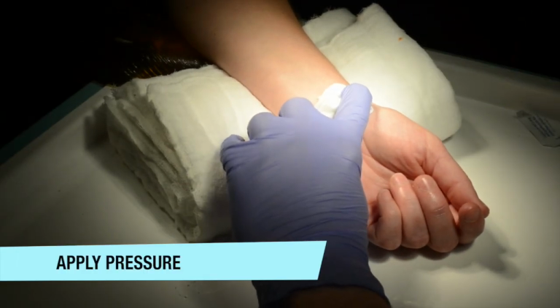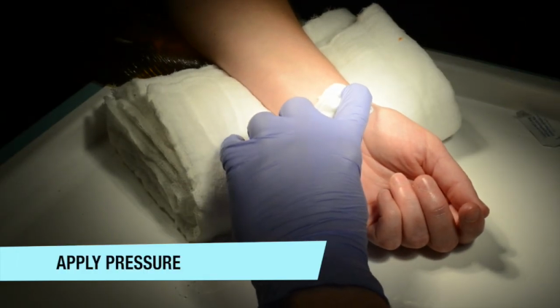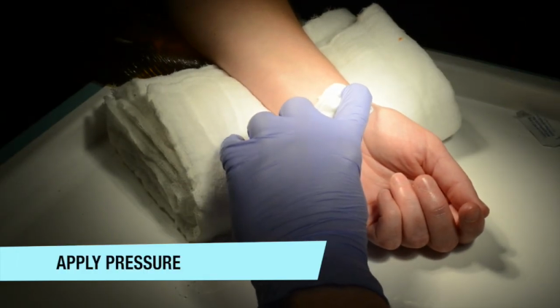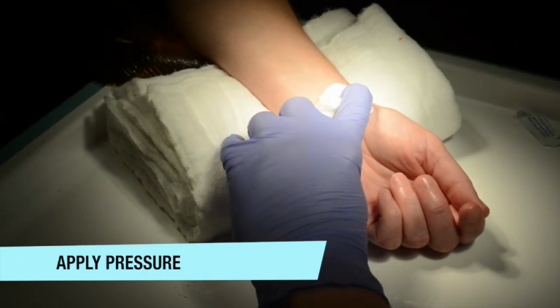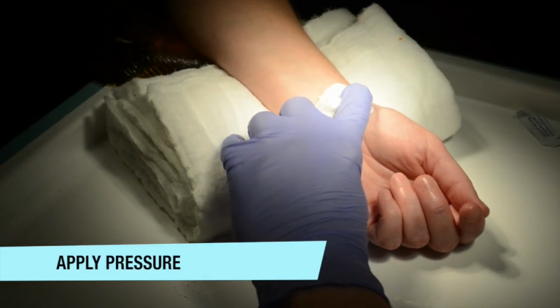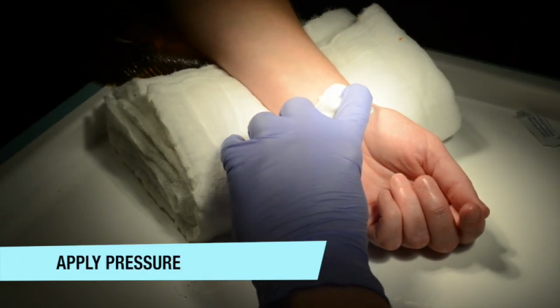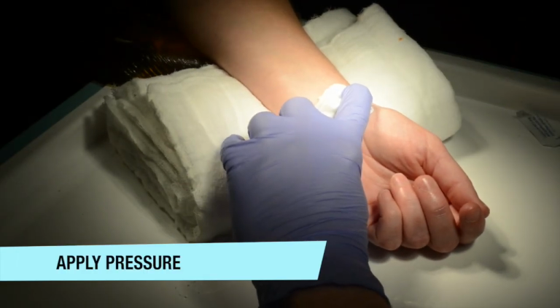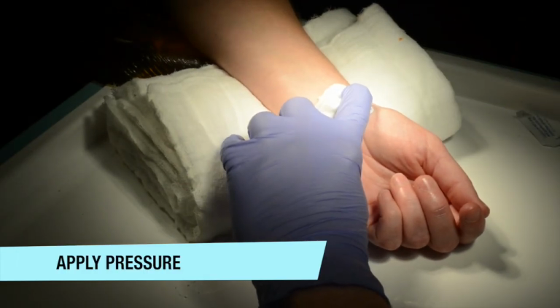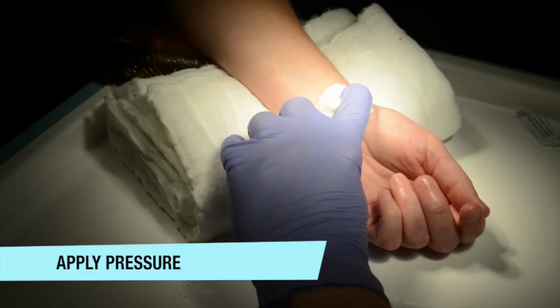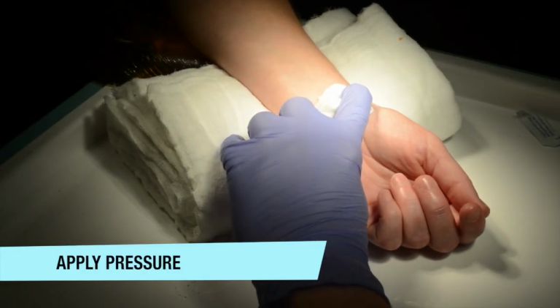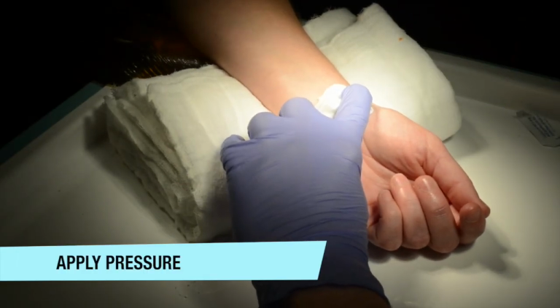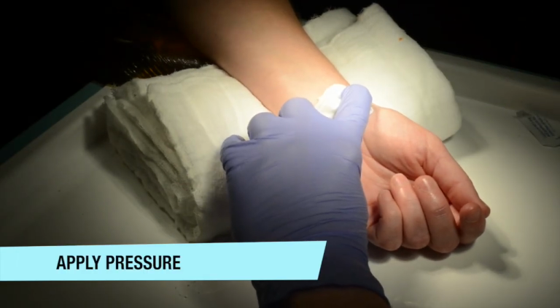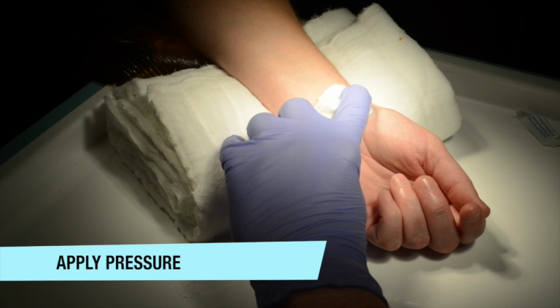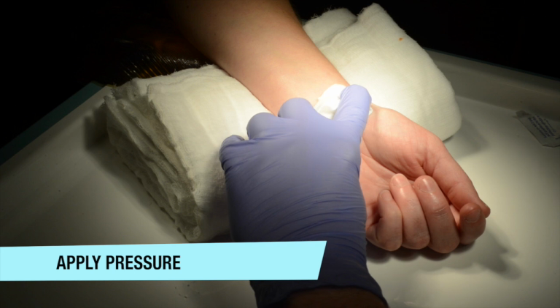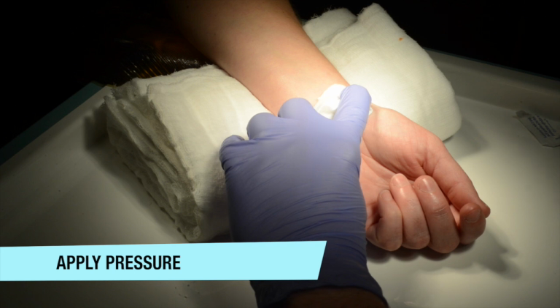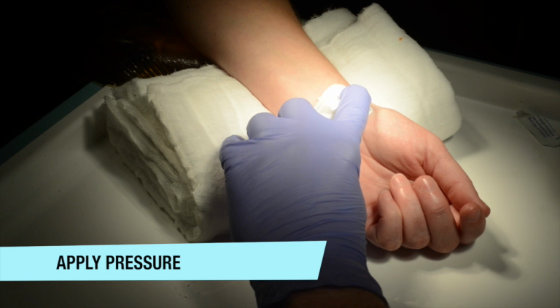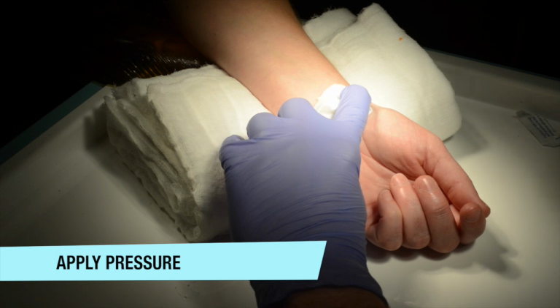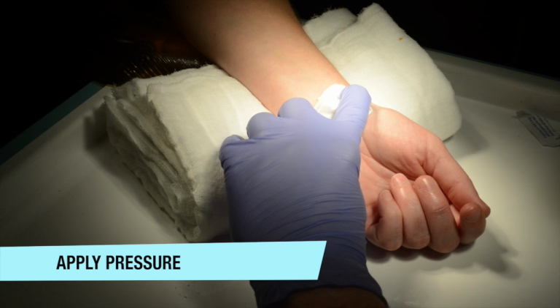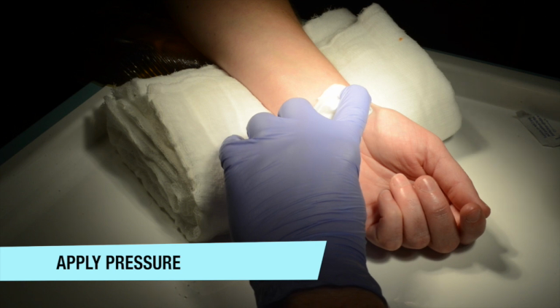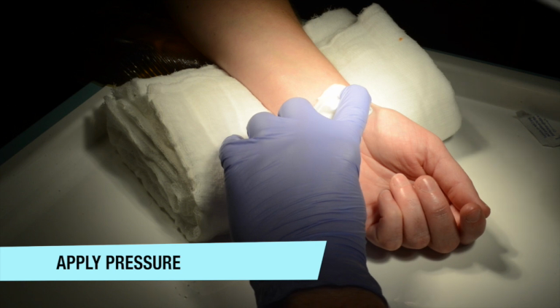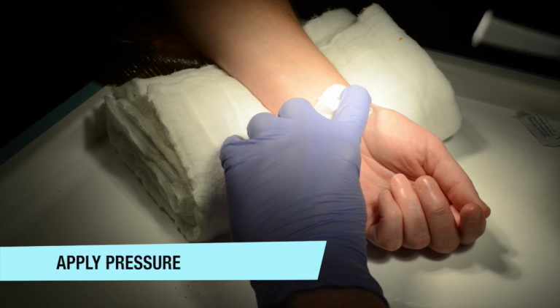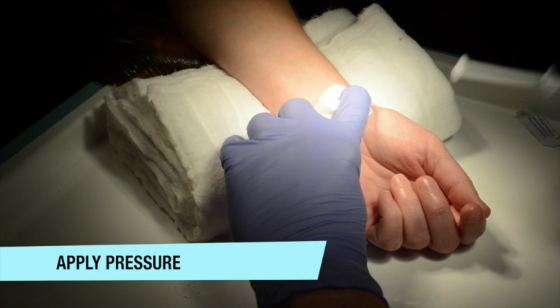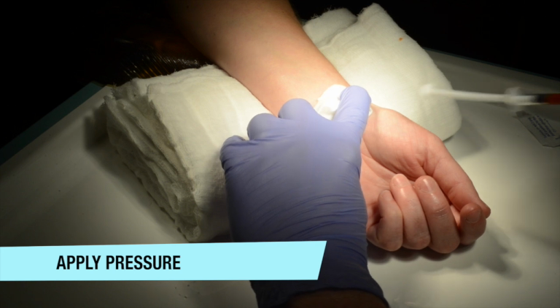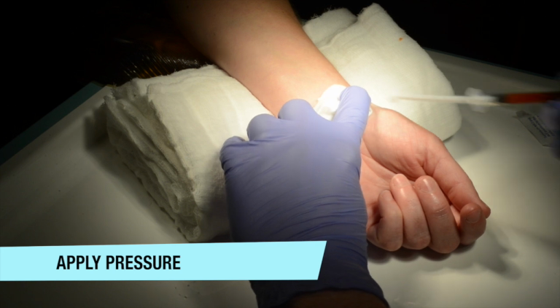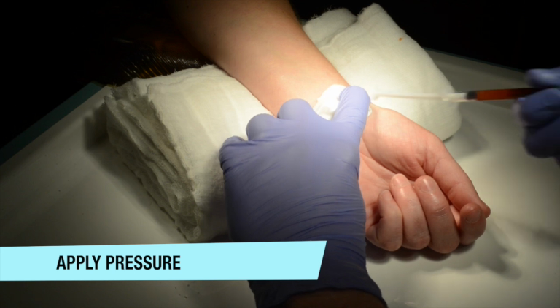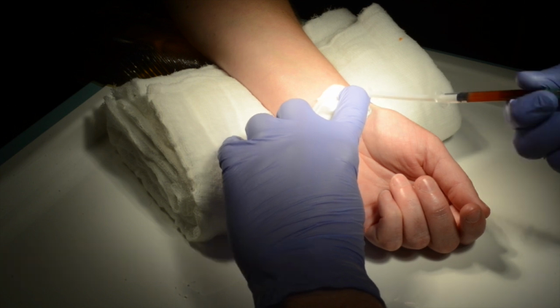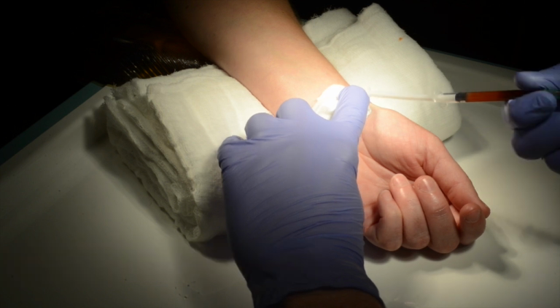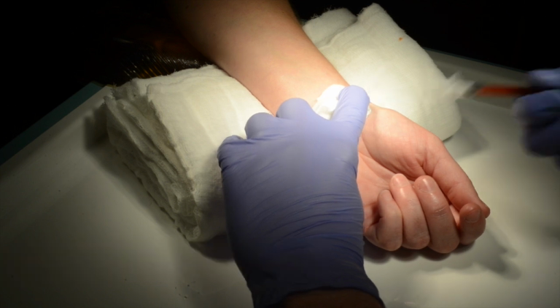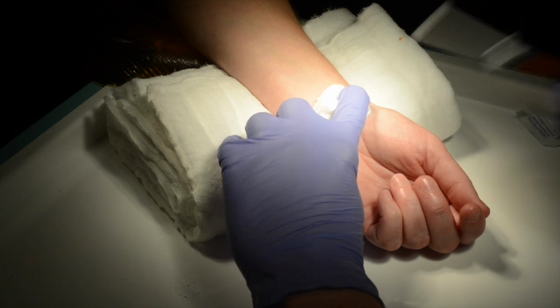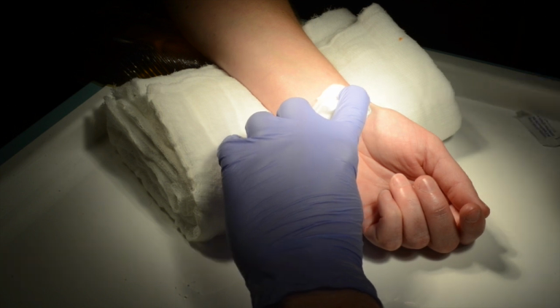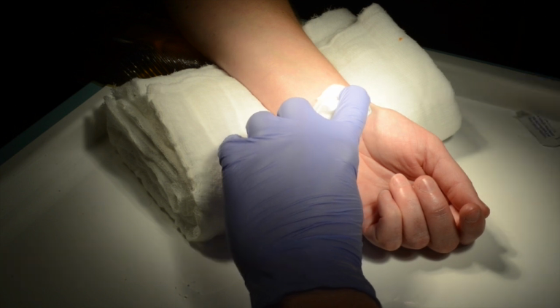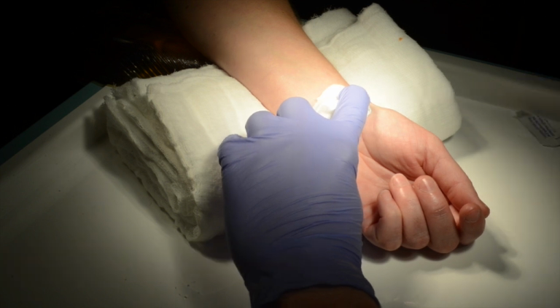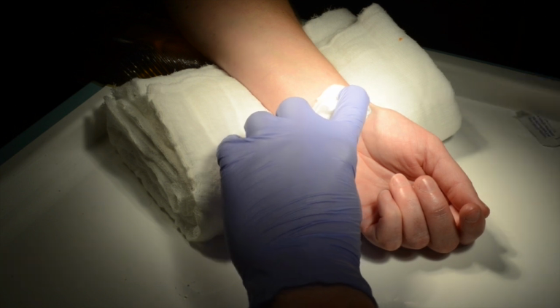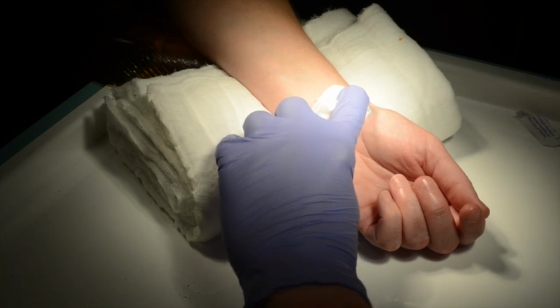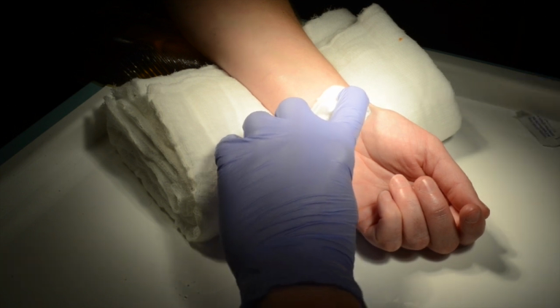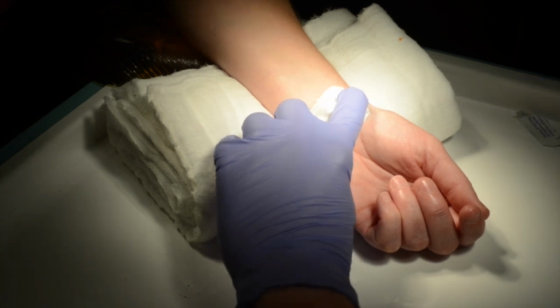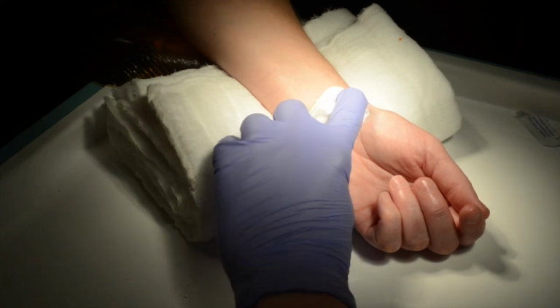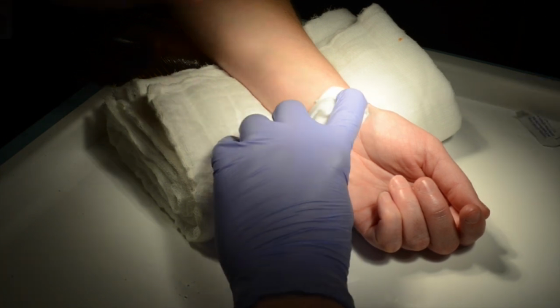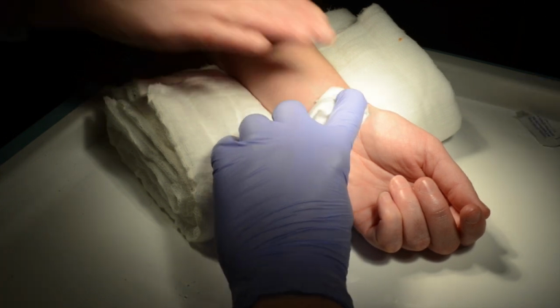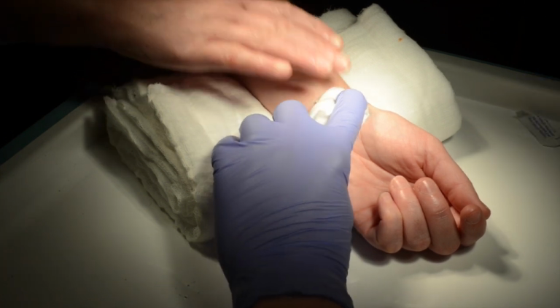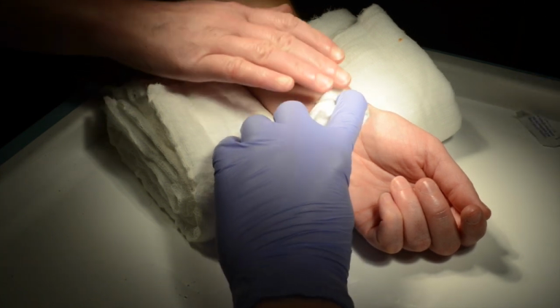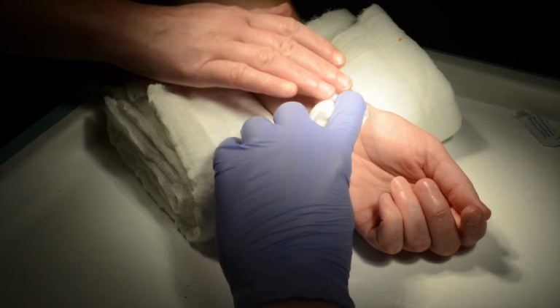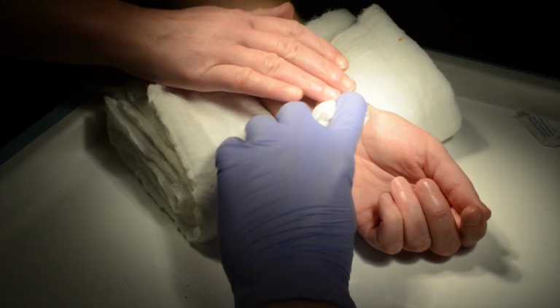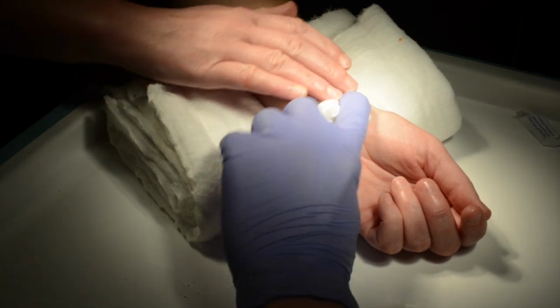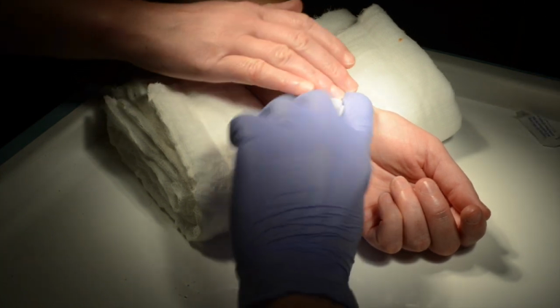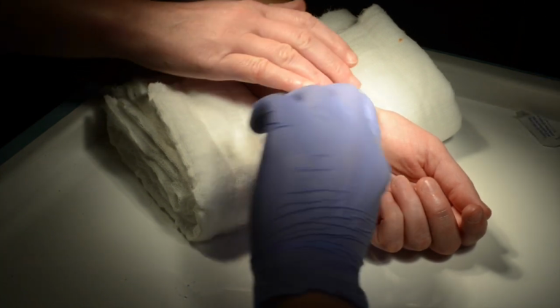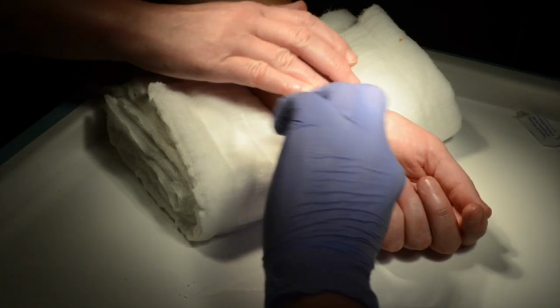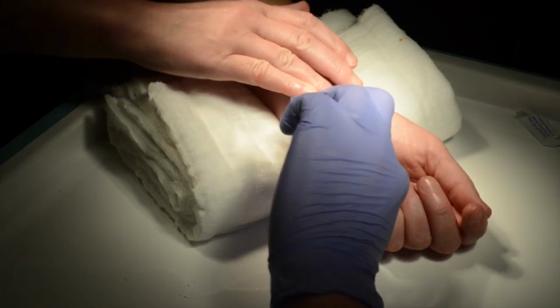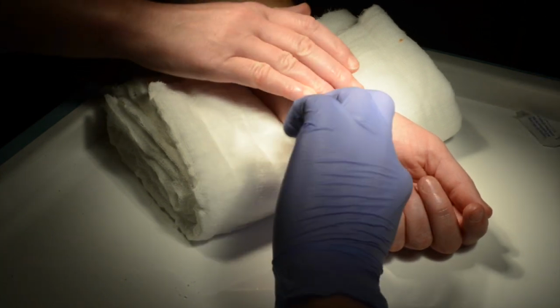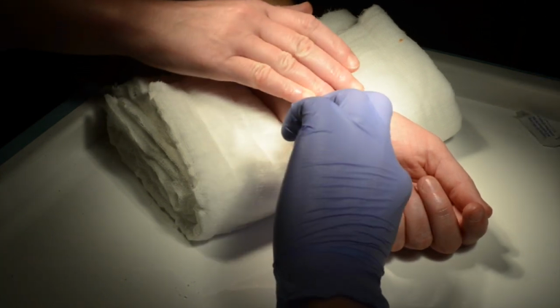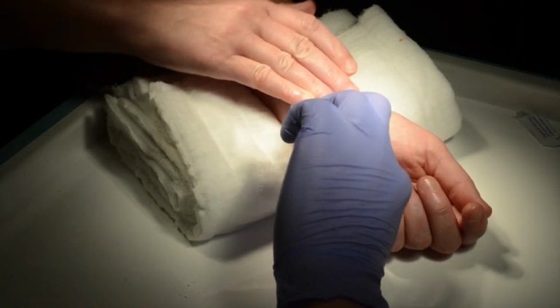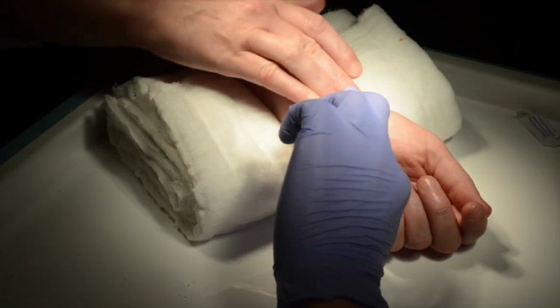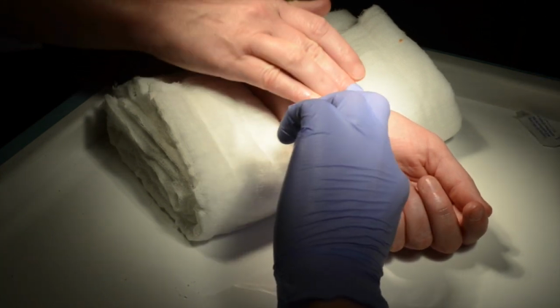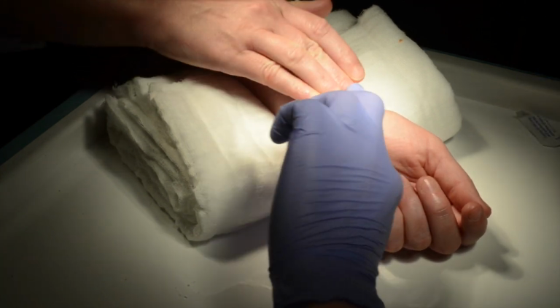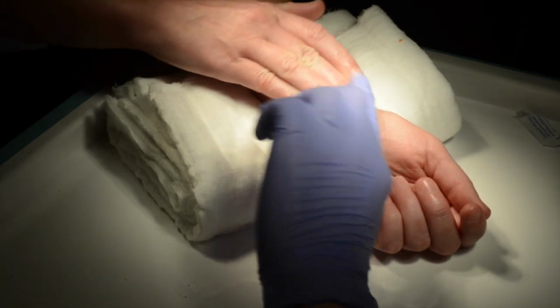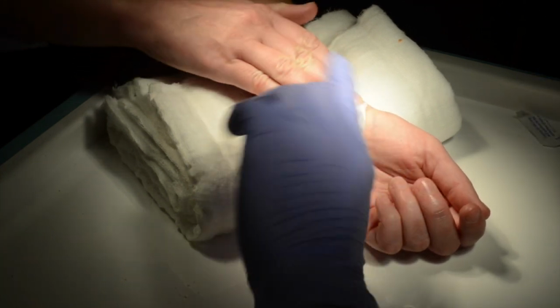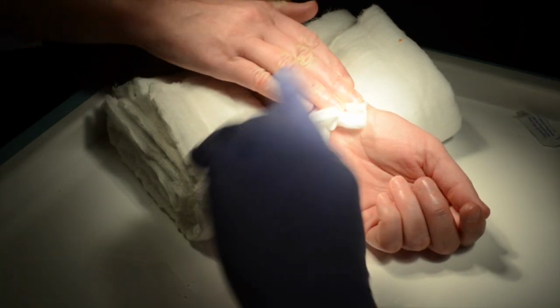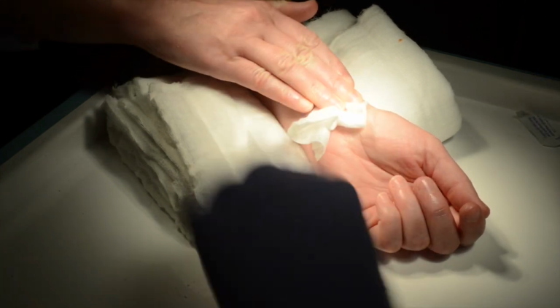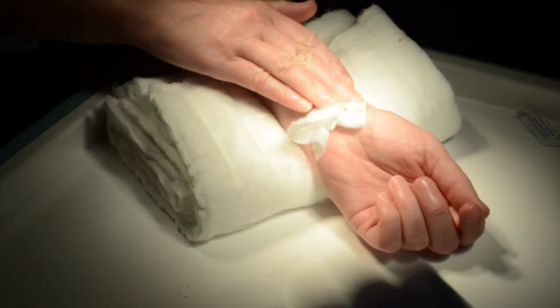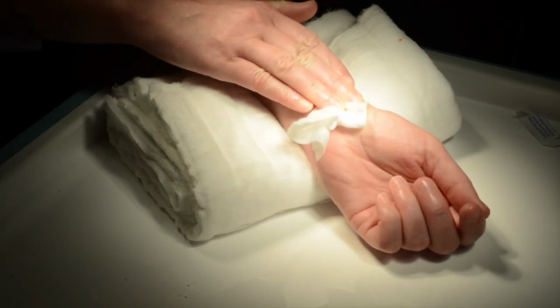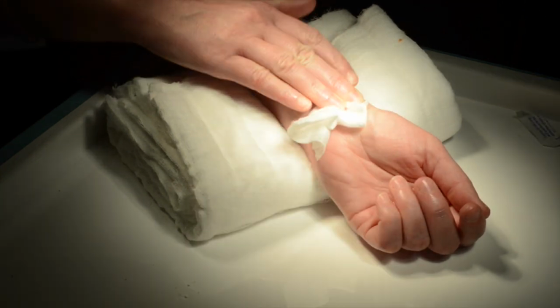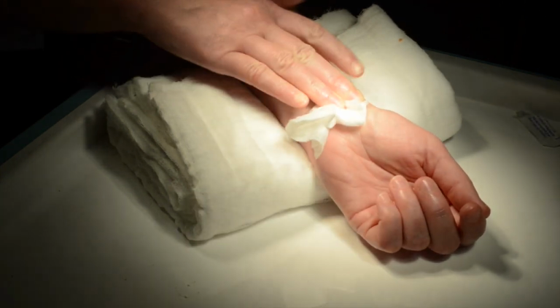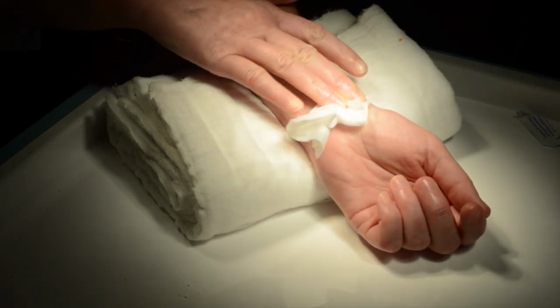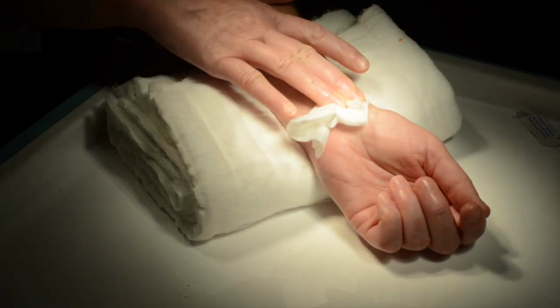Once you have removed the needle, ensure that you apply pressure to the arterial puncture site for anything up to 5 minutes.